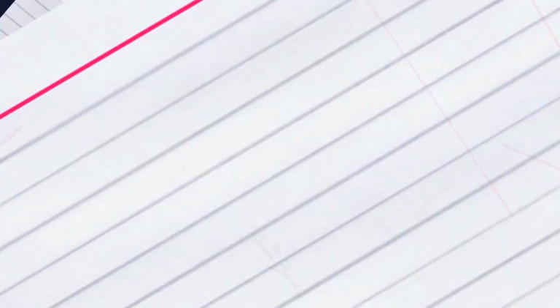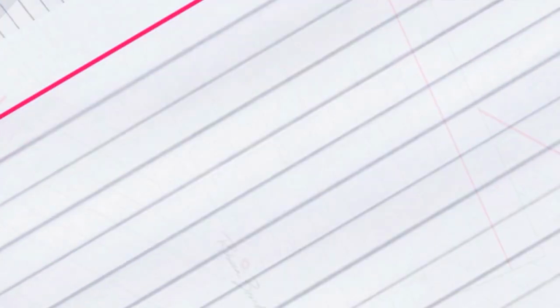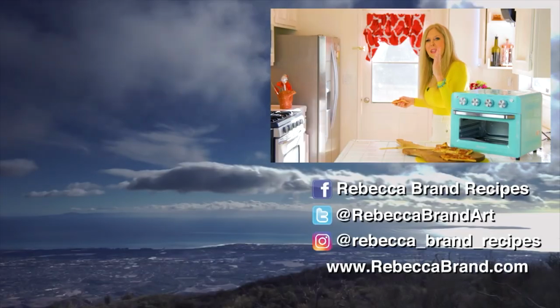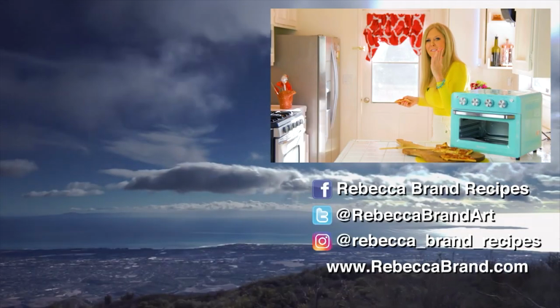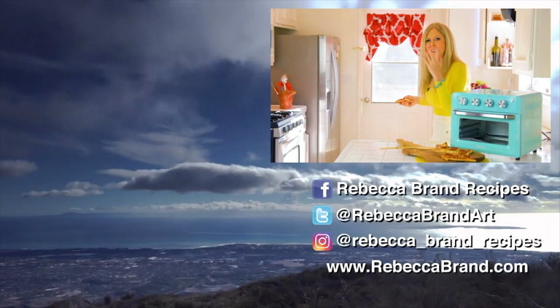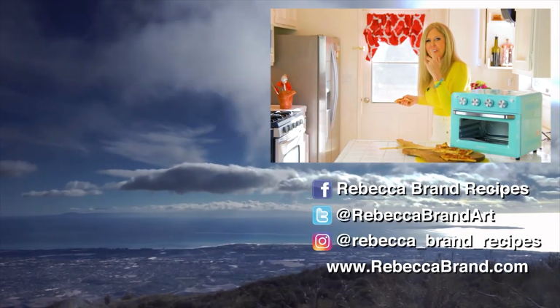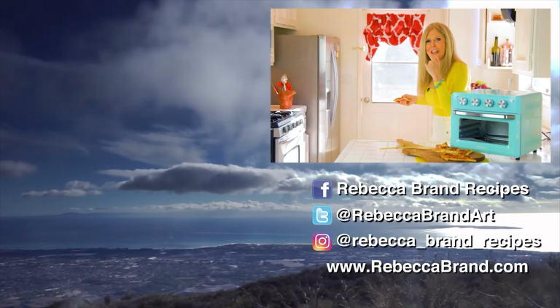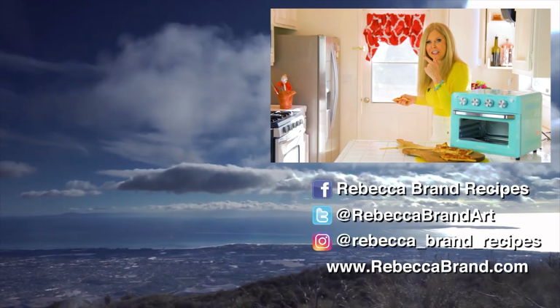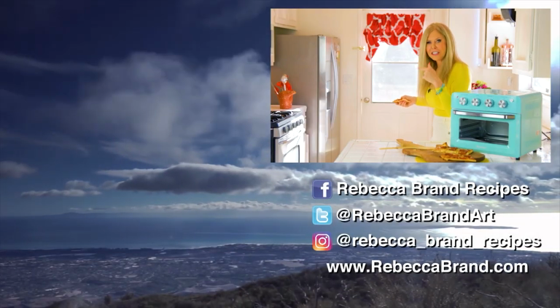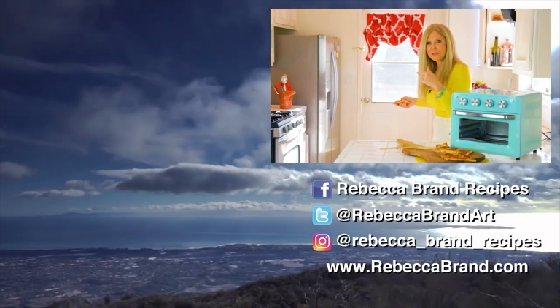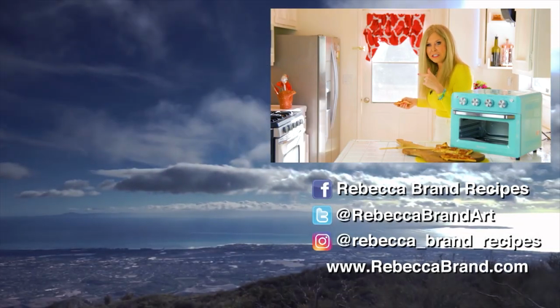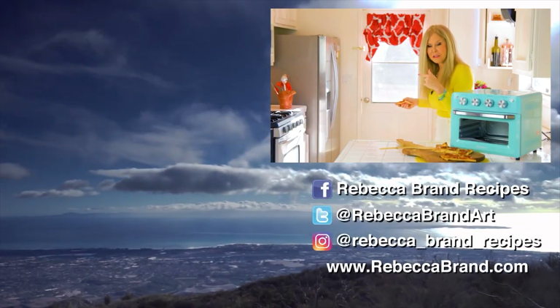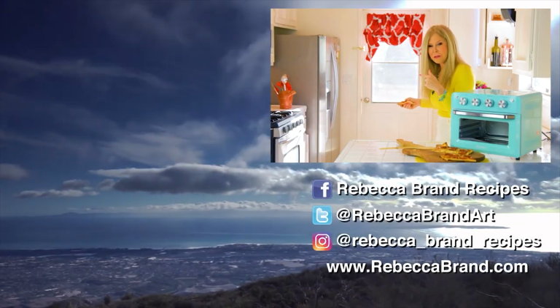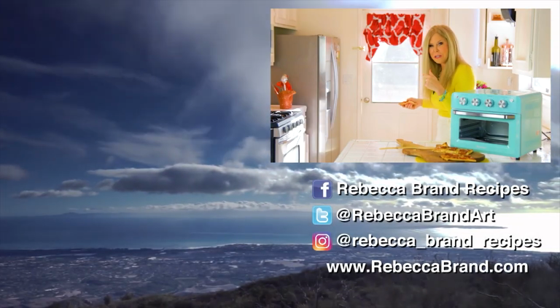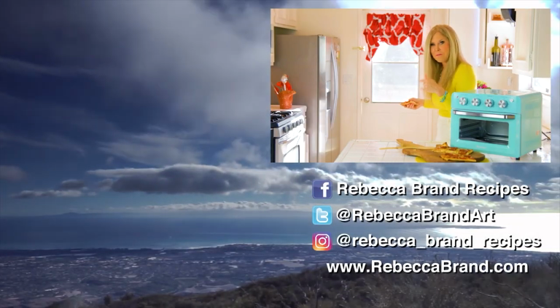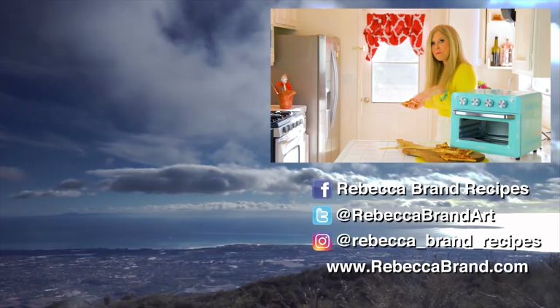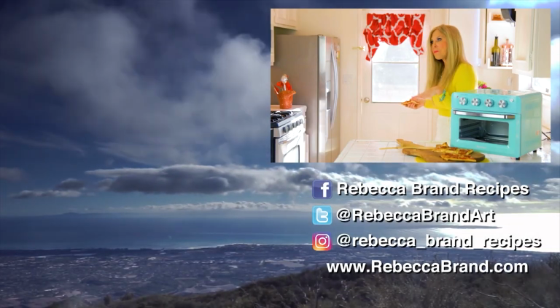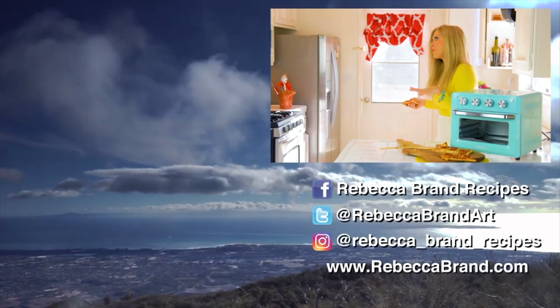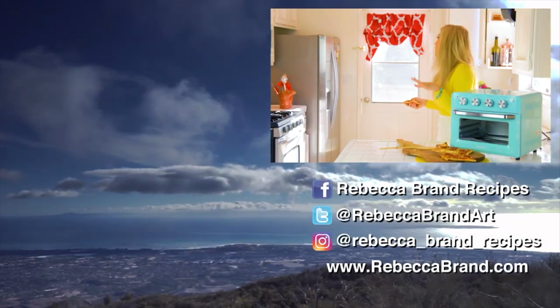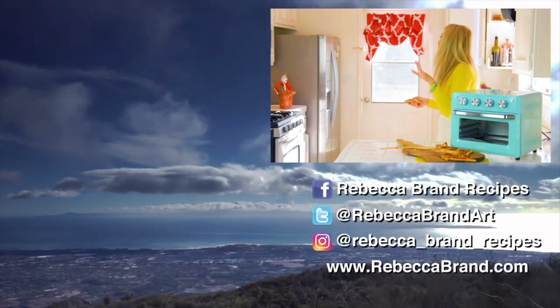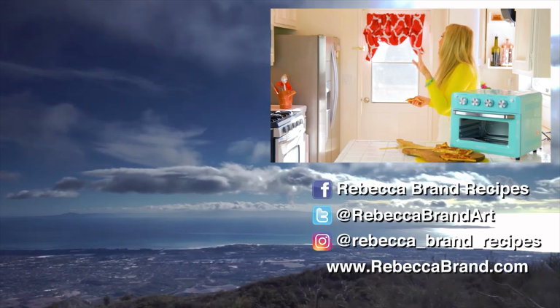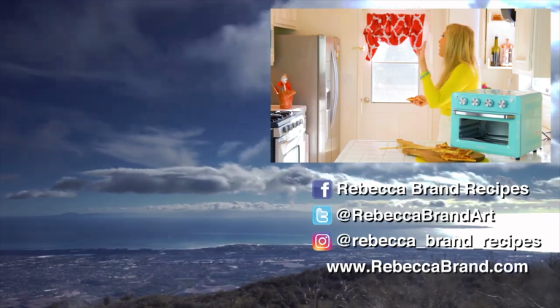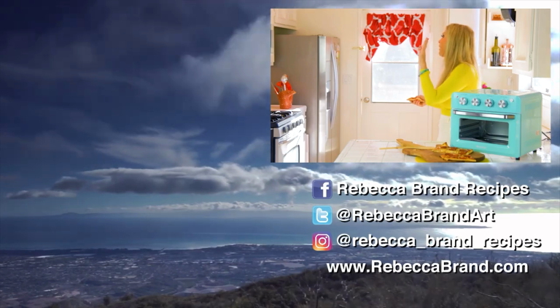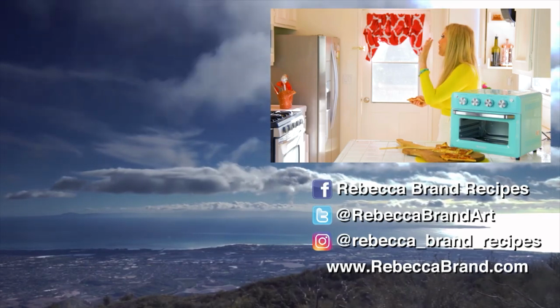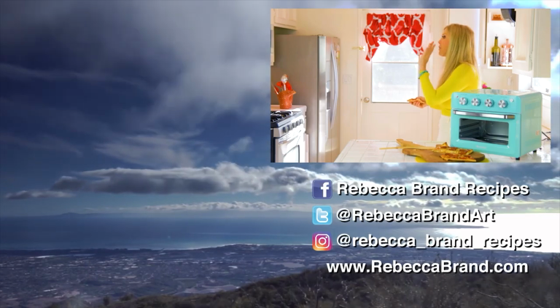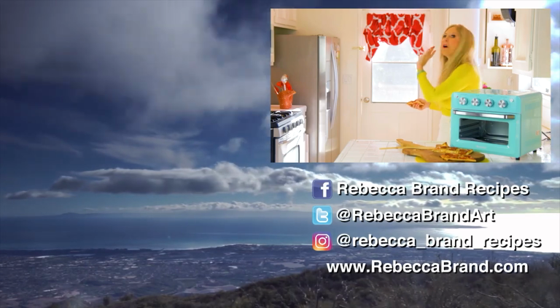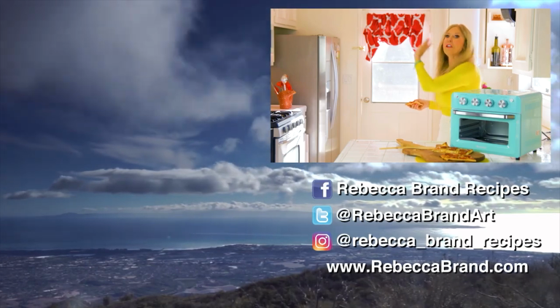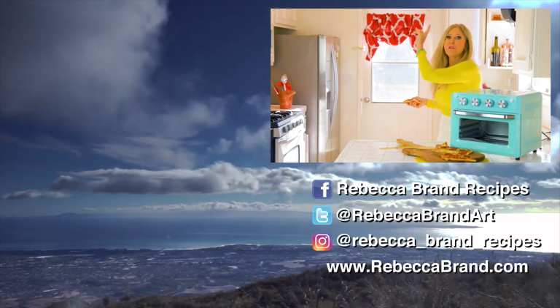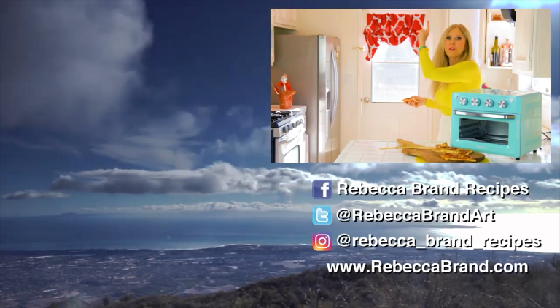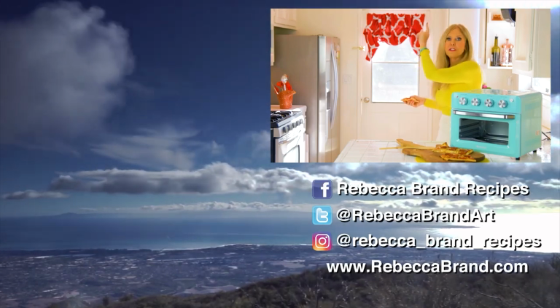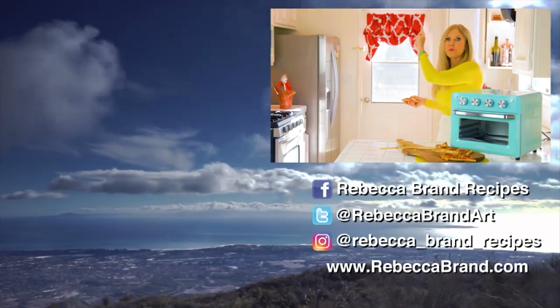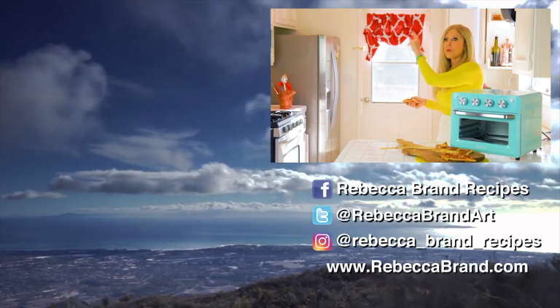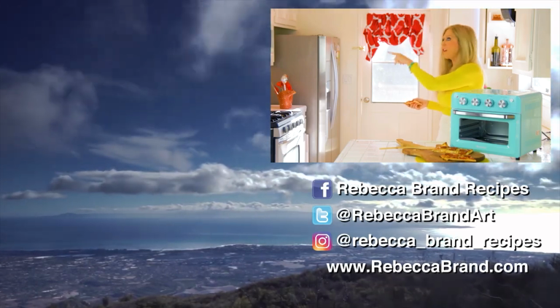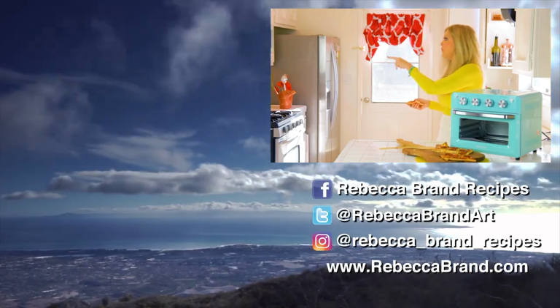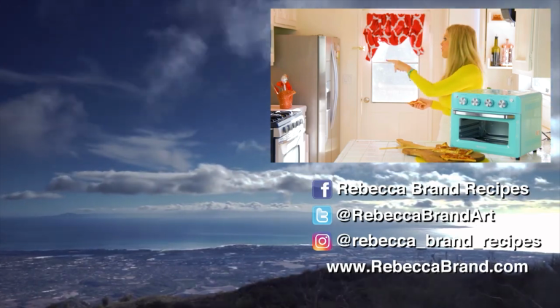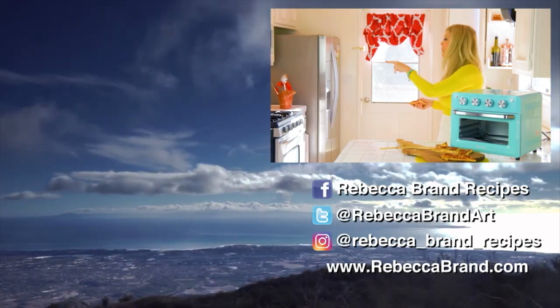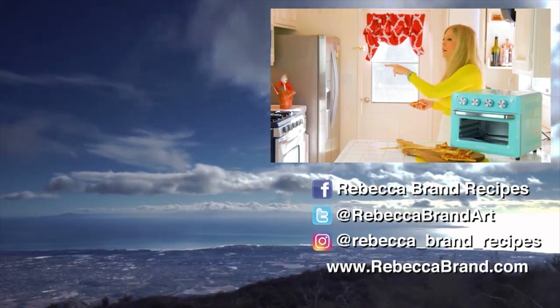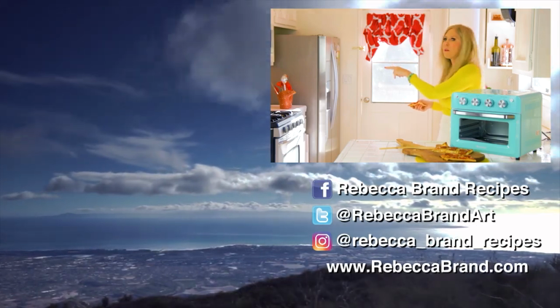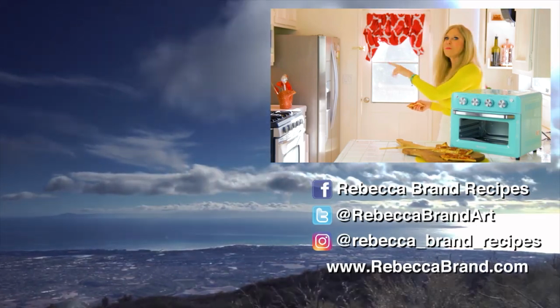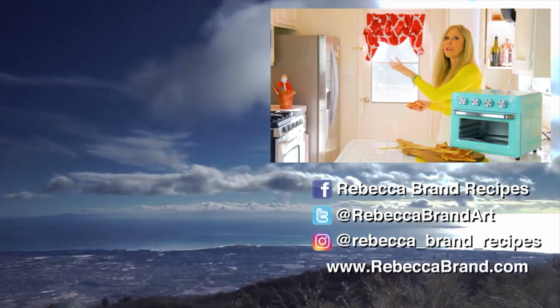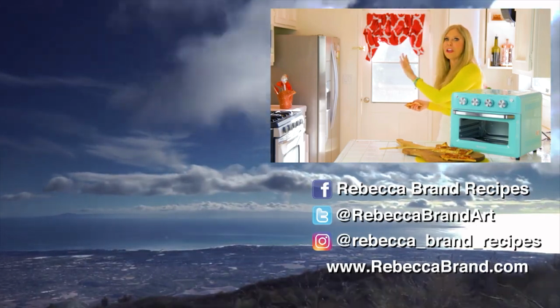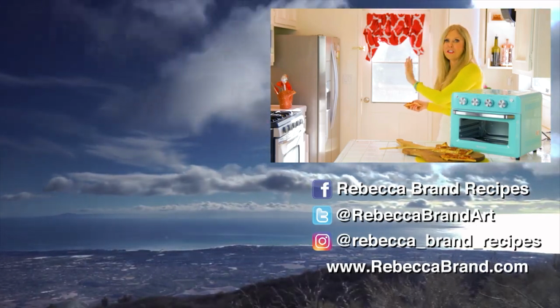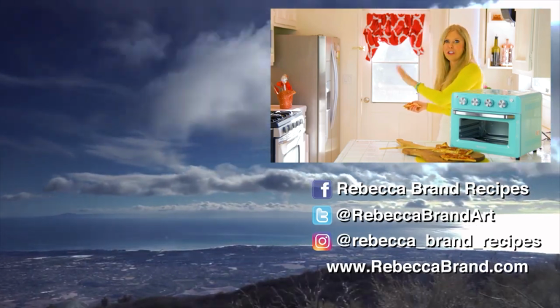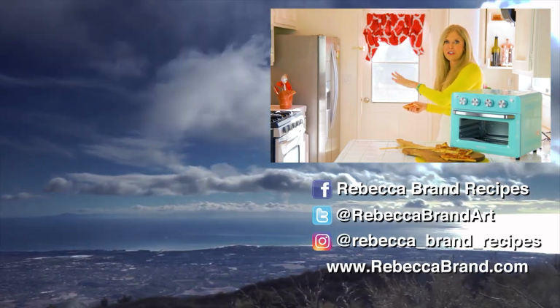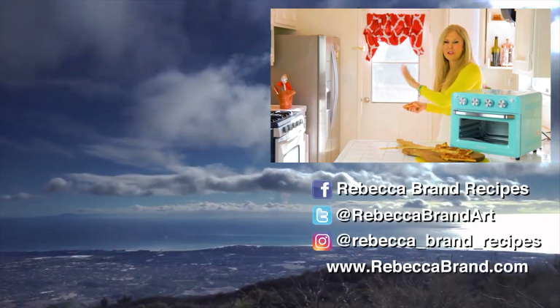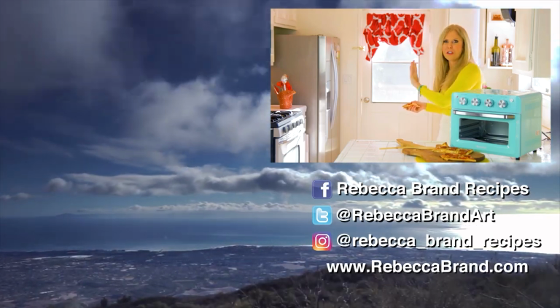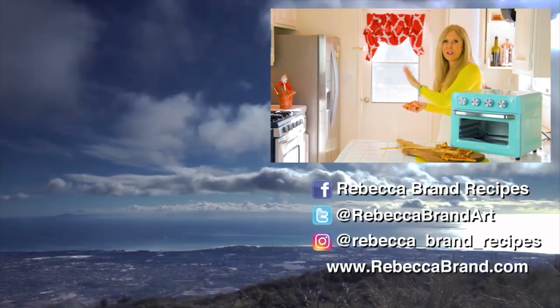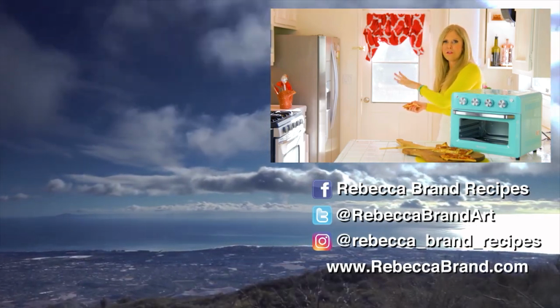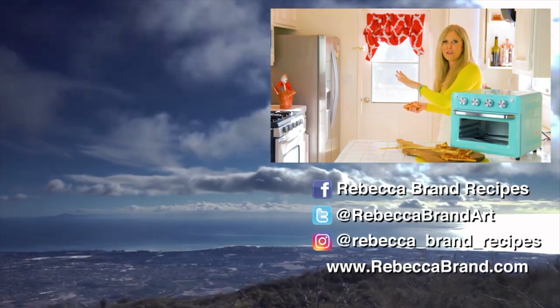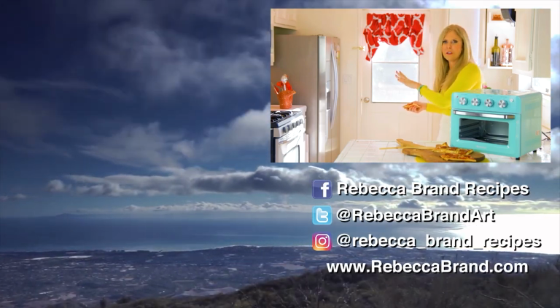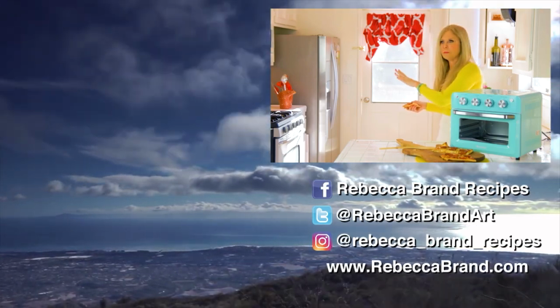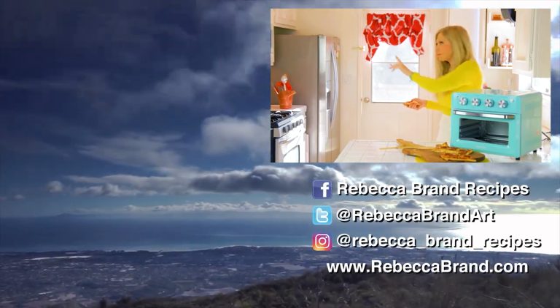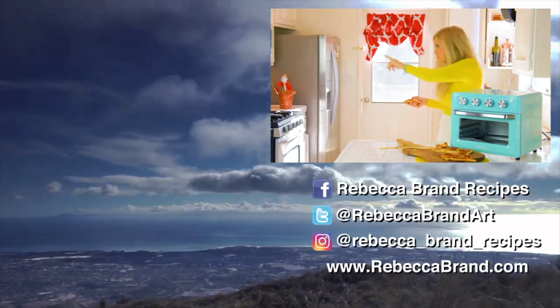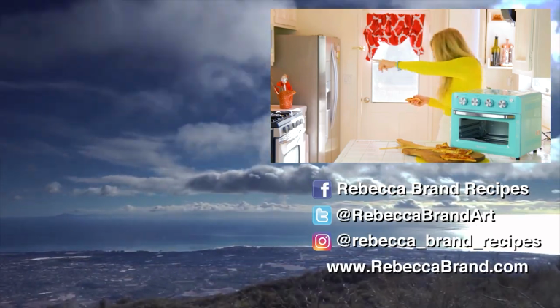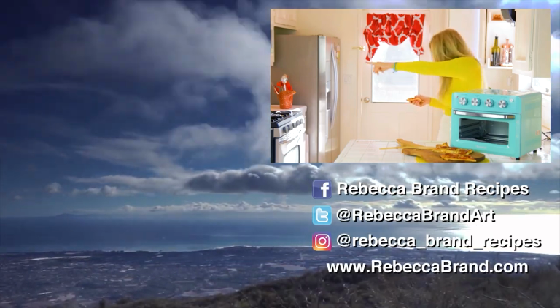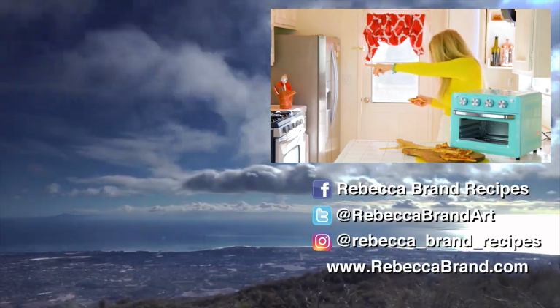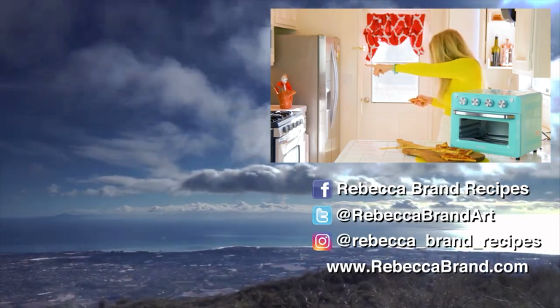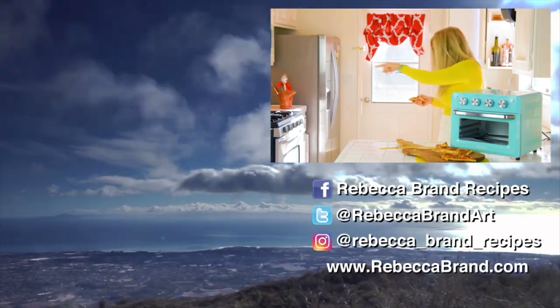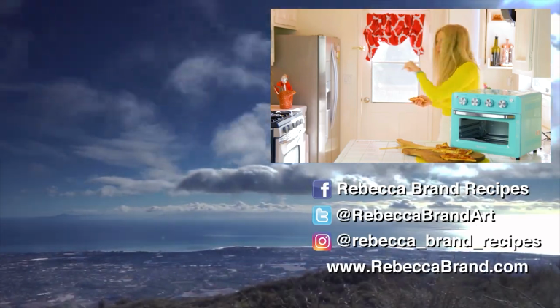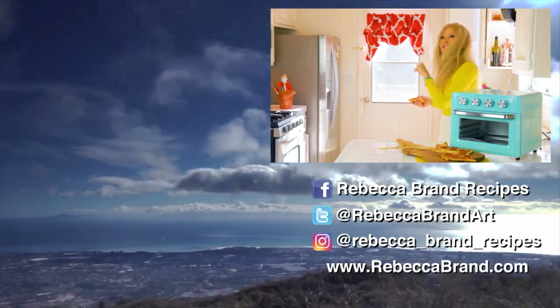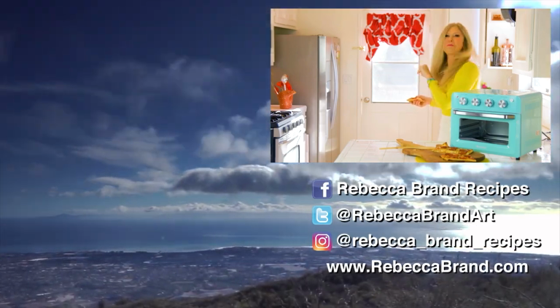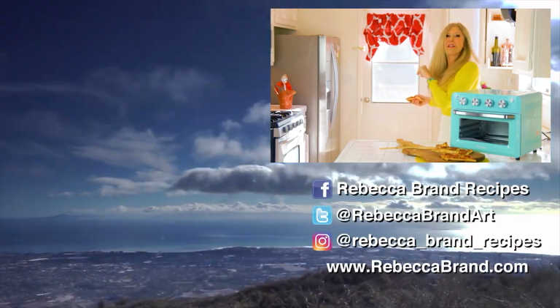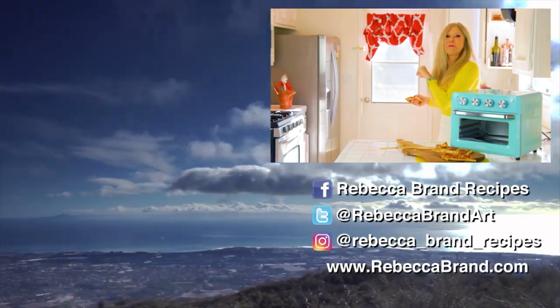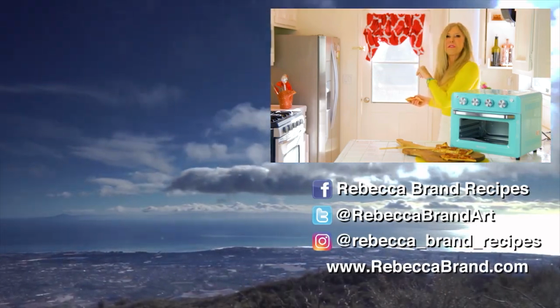If you like this recipe, I have some other ones right over there that I think you're going to love too. Just press one.